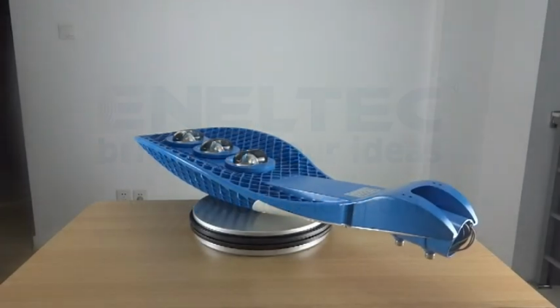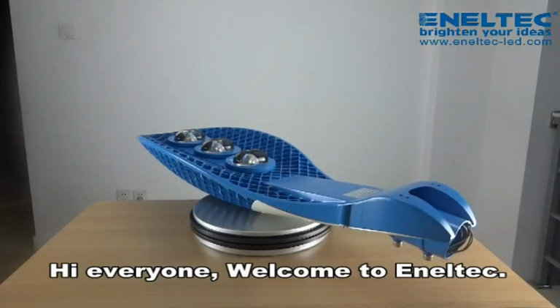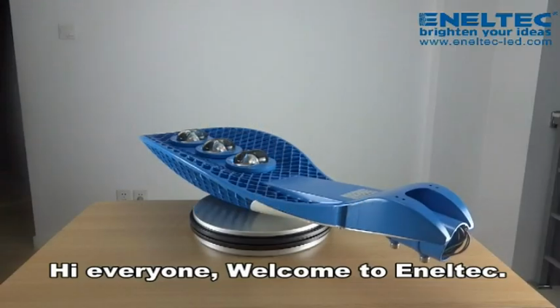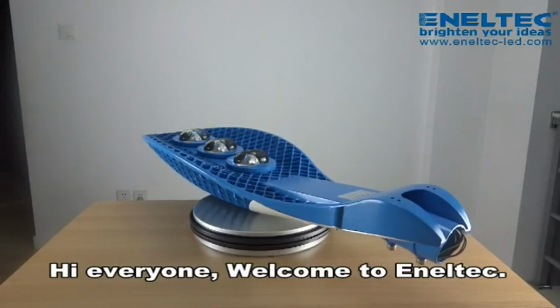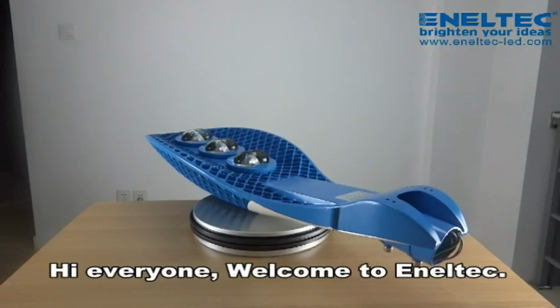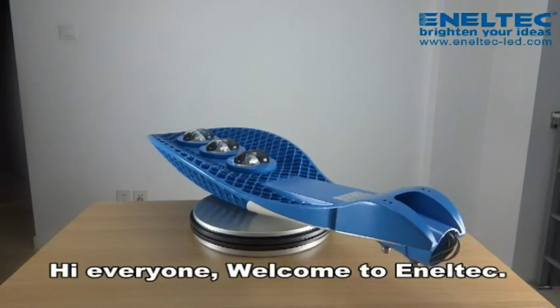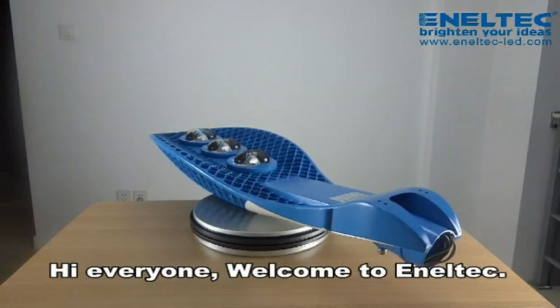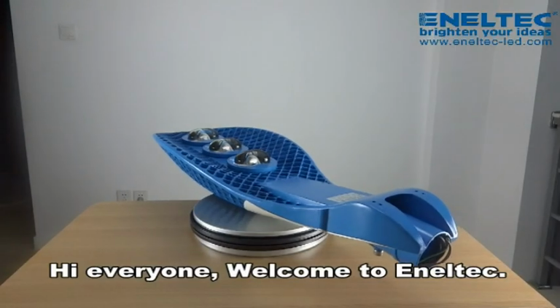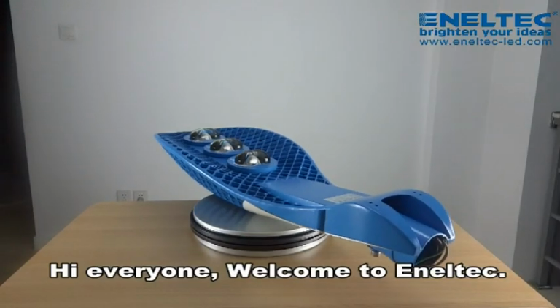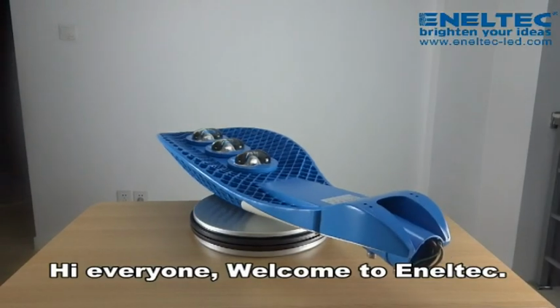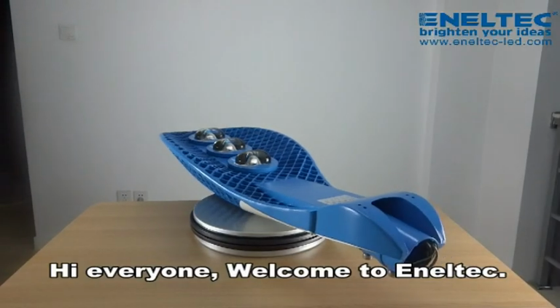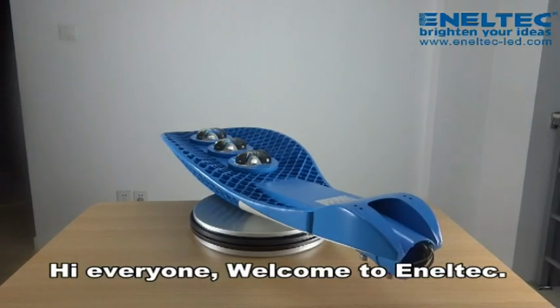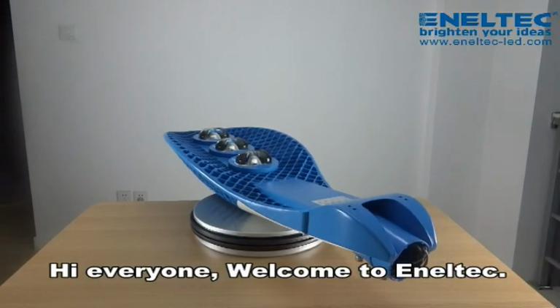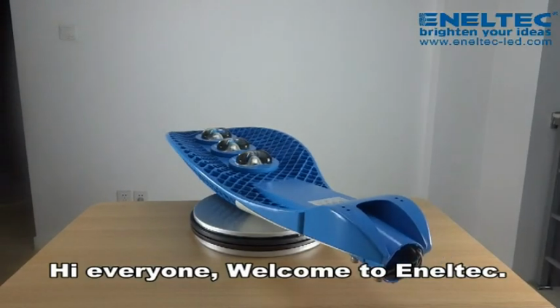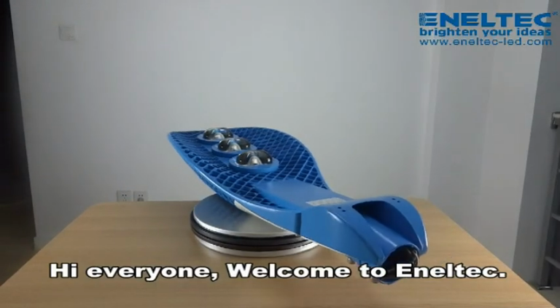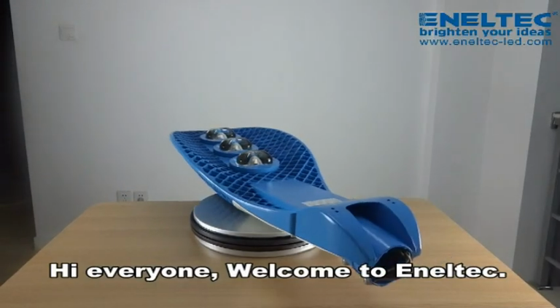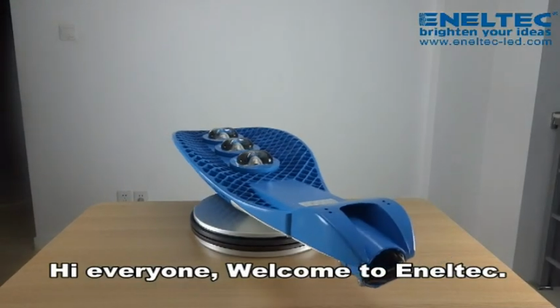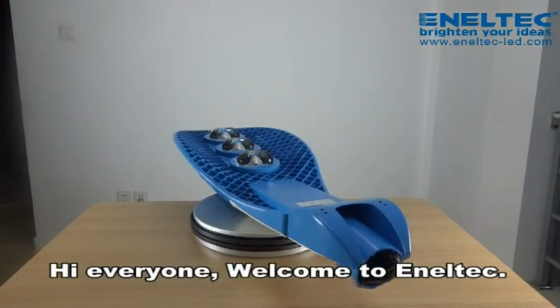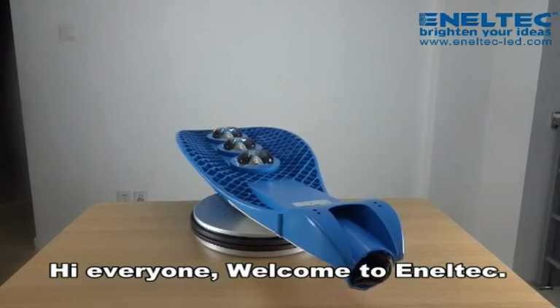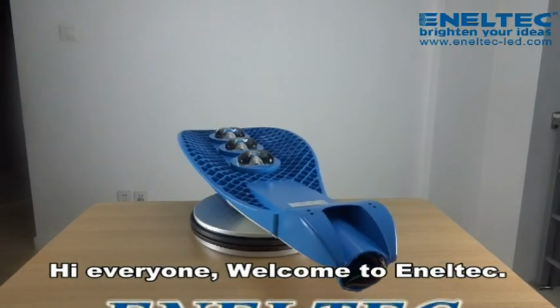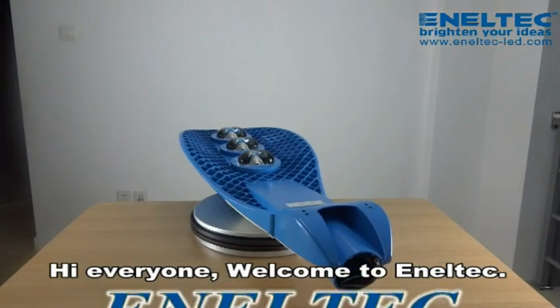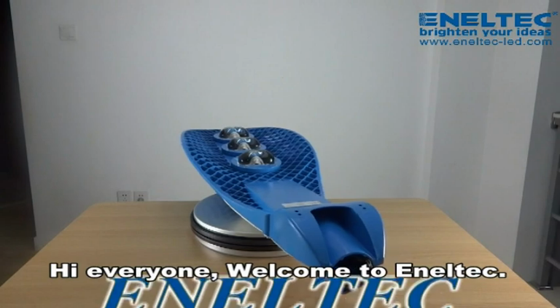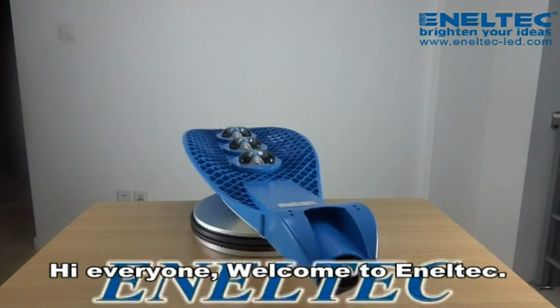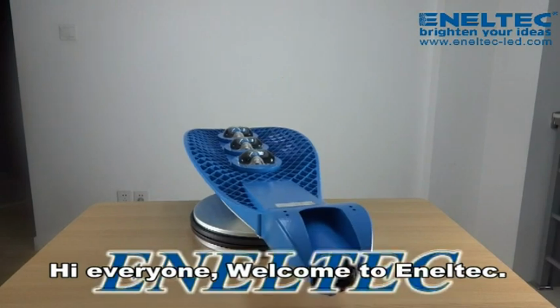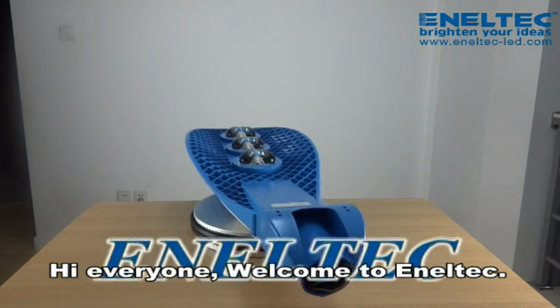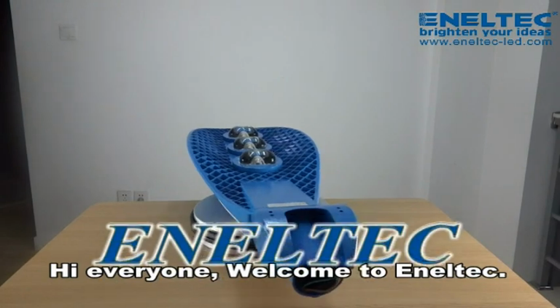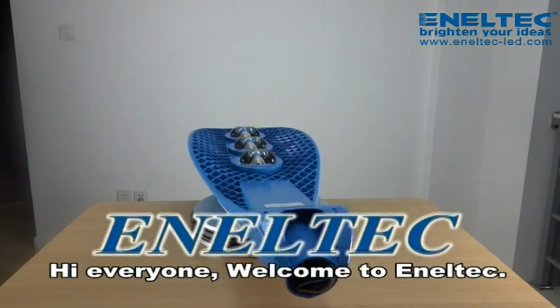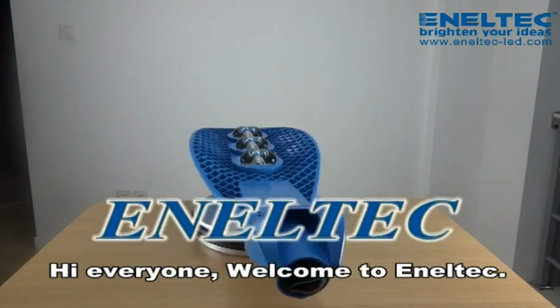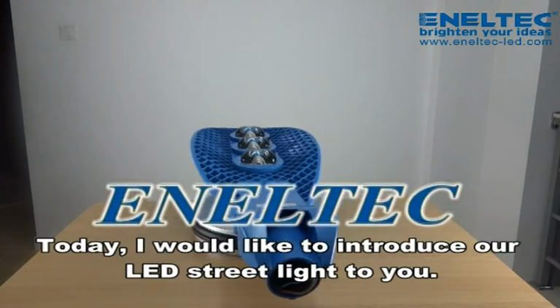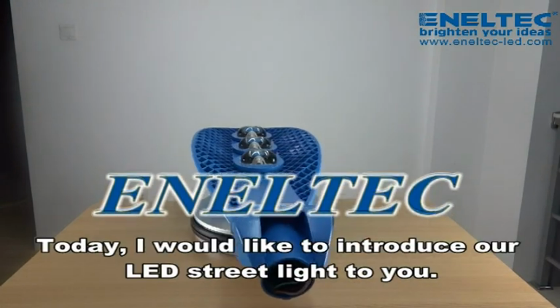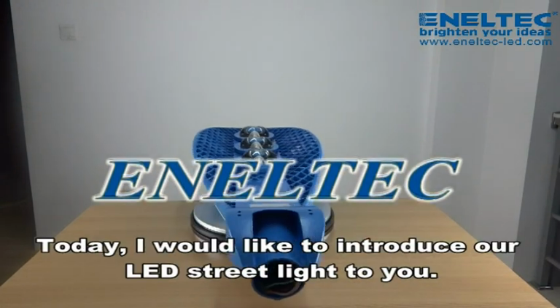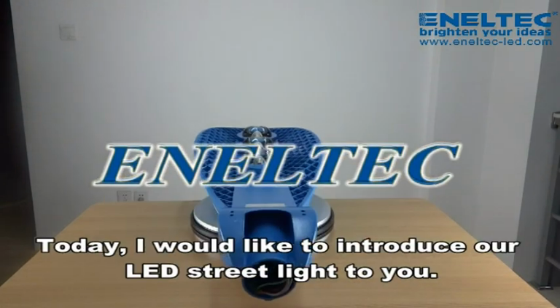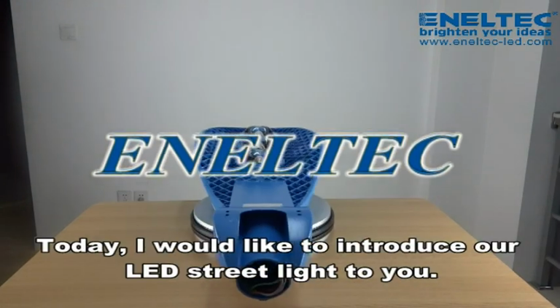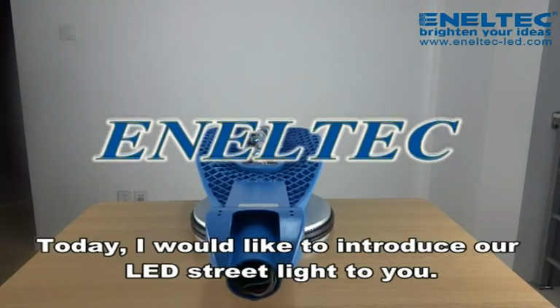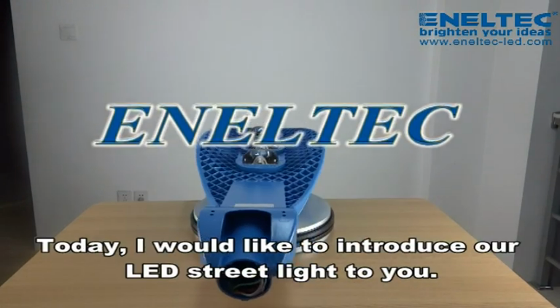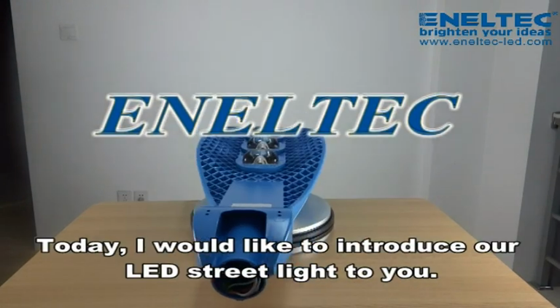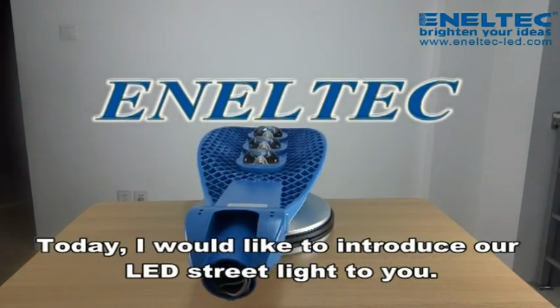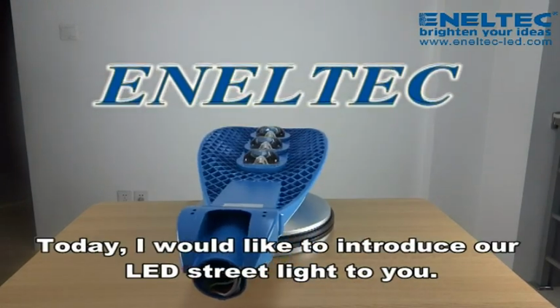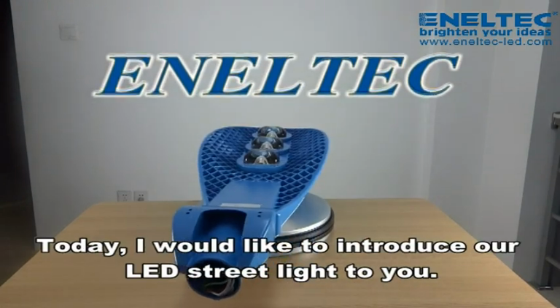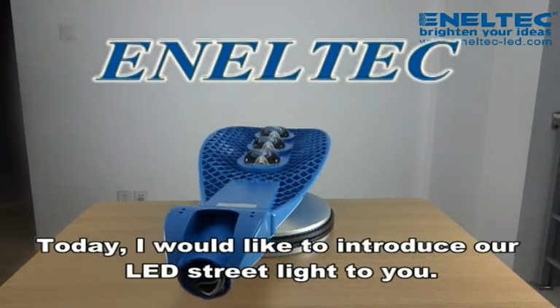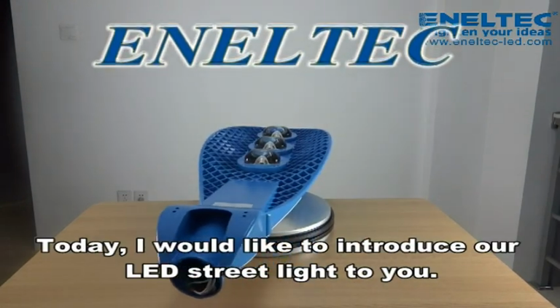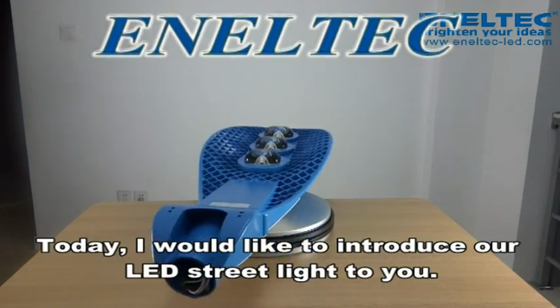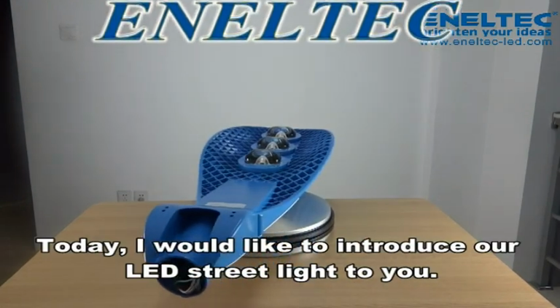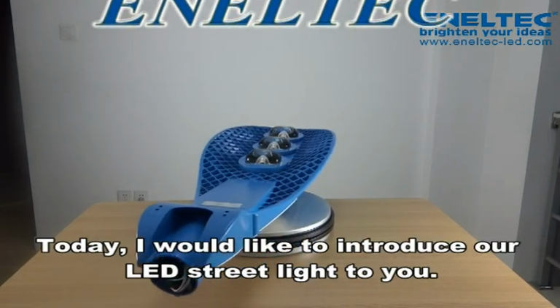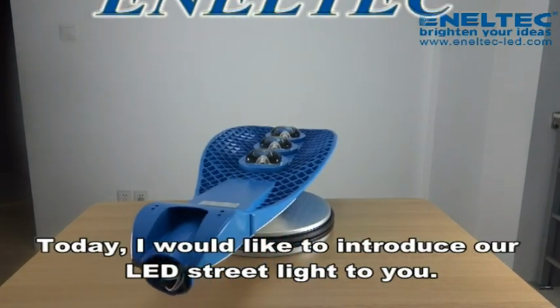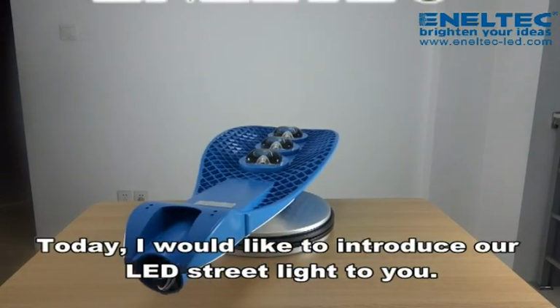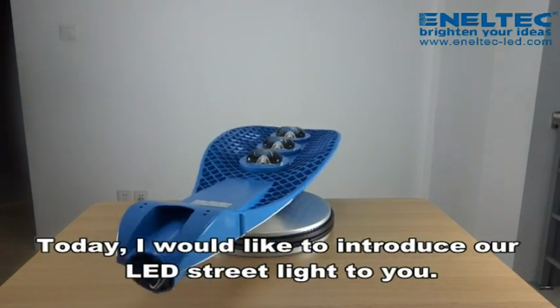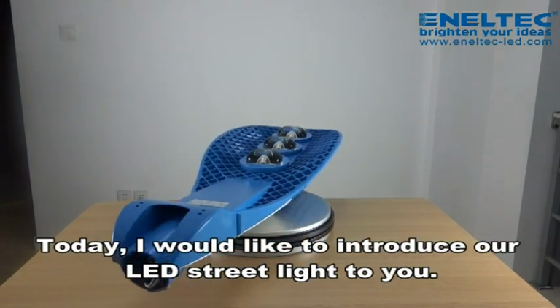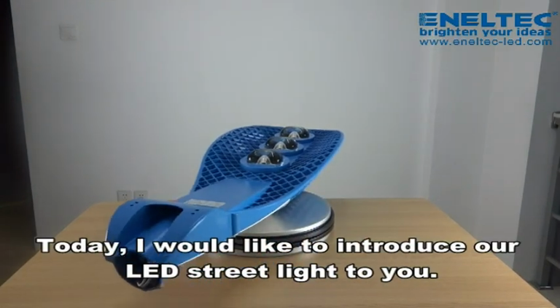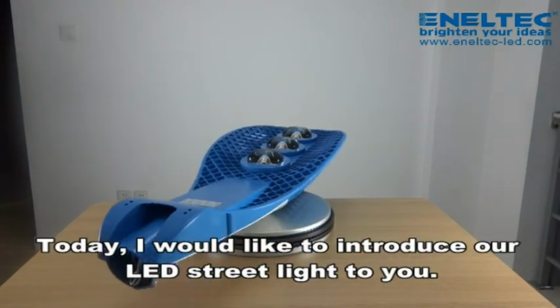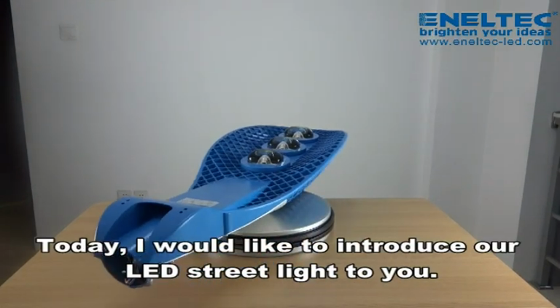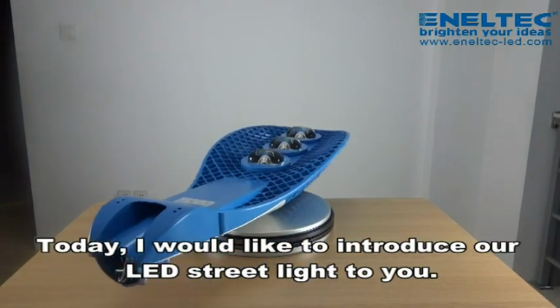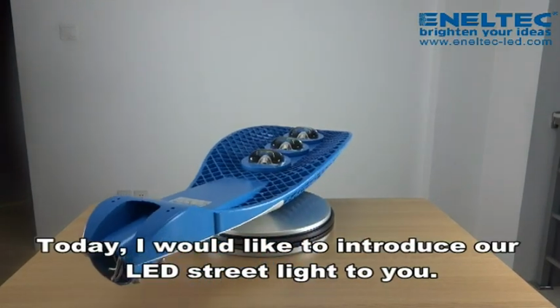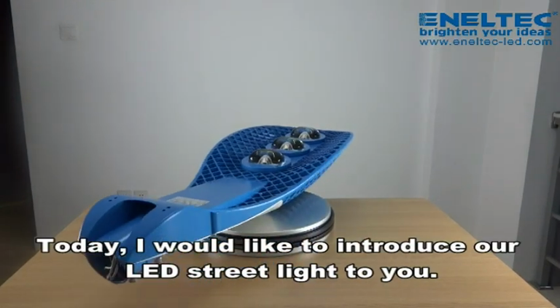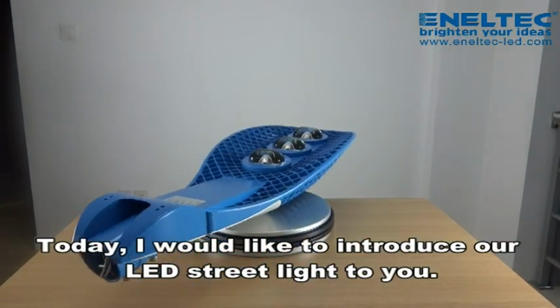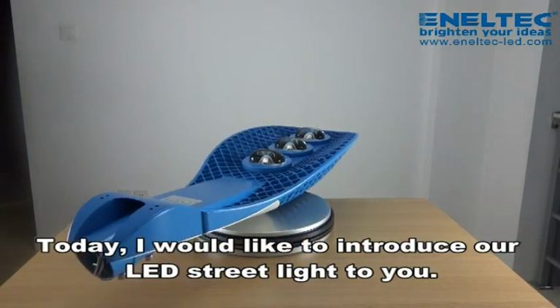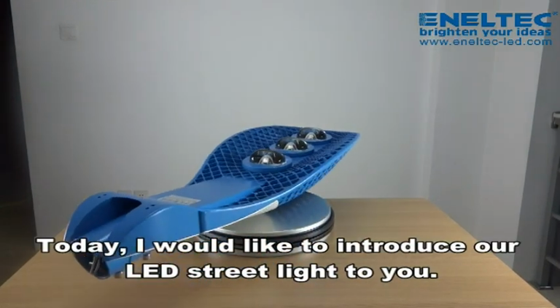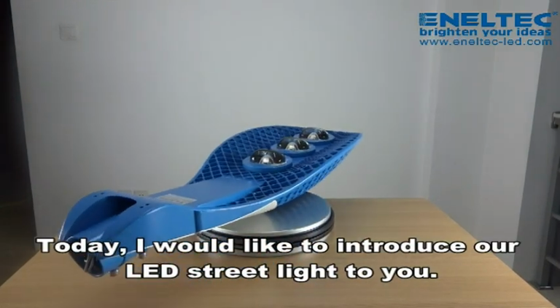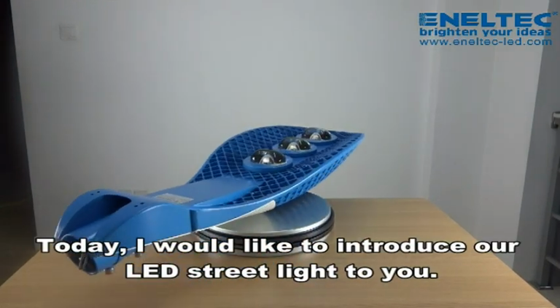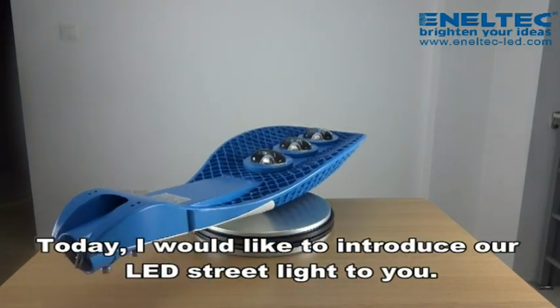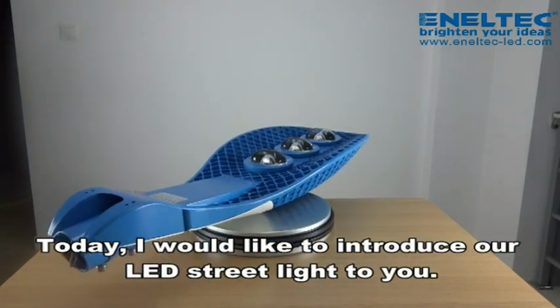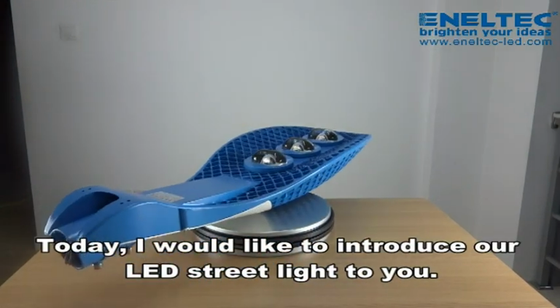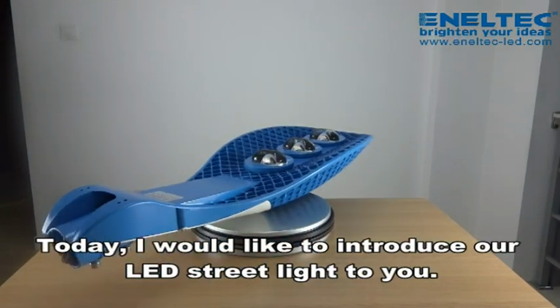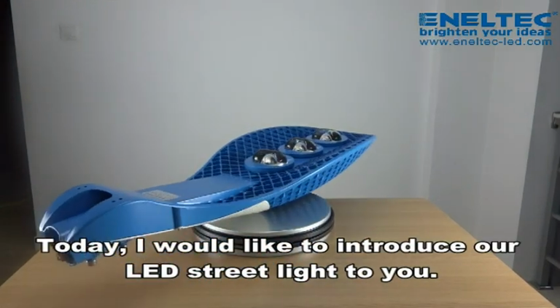Hello everyone, welcome to Anatec. Today, I'm going to introduce our LED streetlight to you.